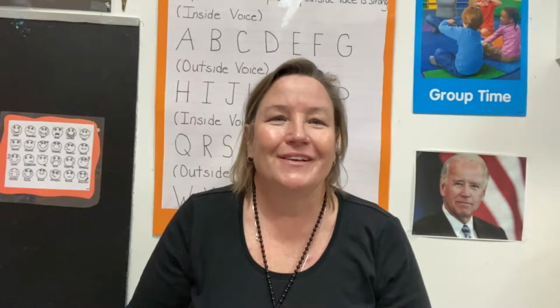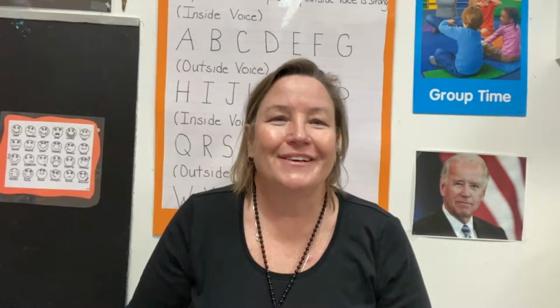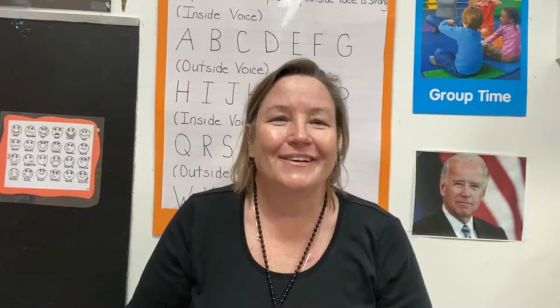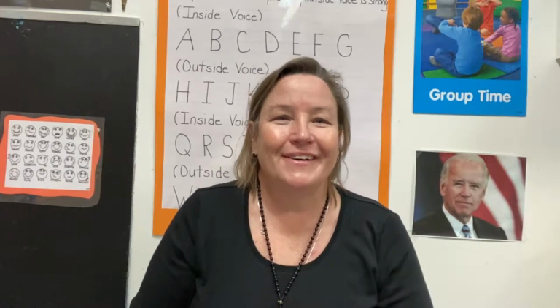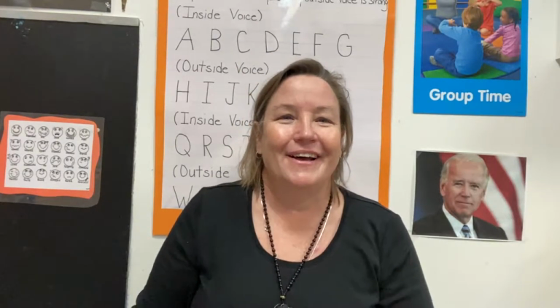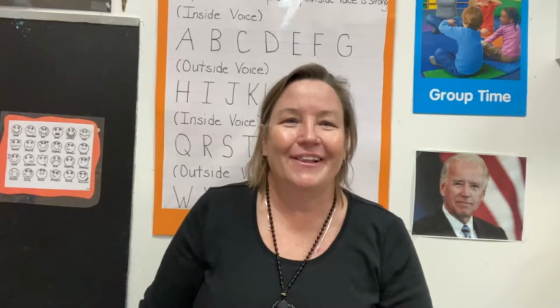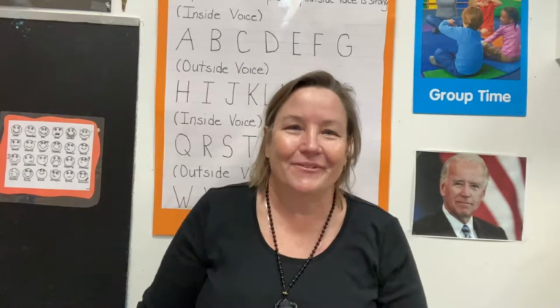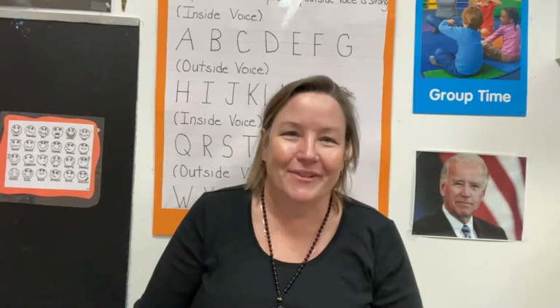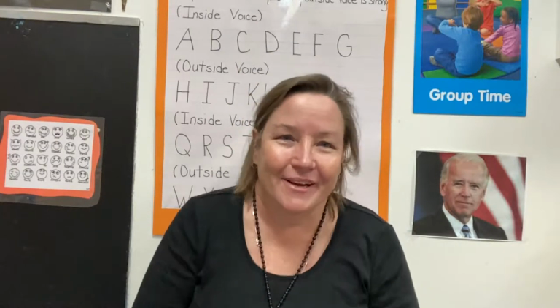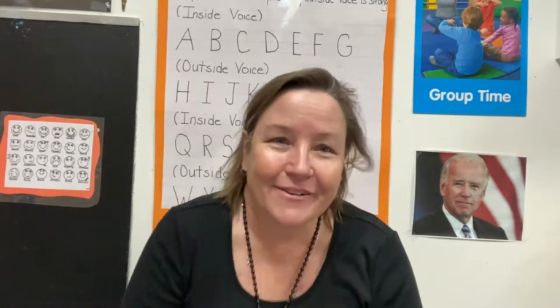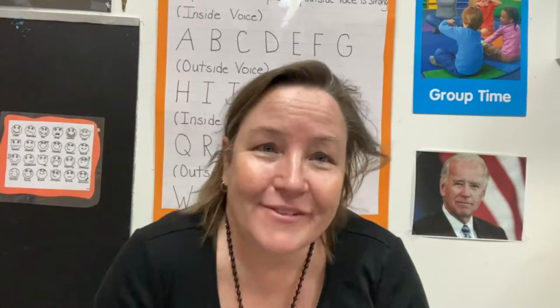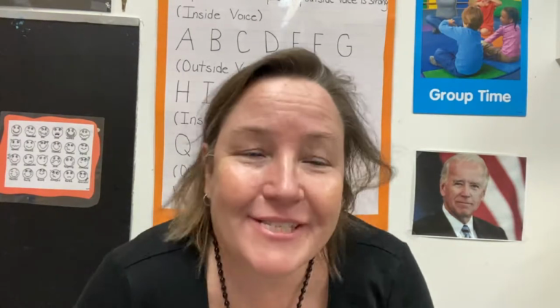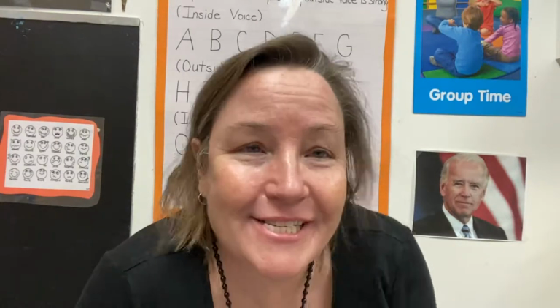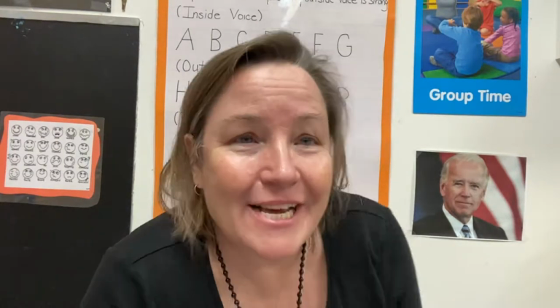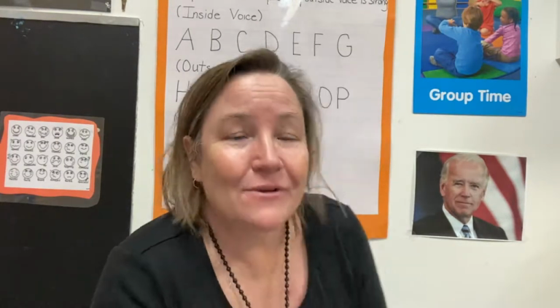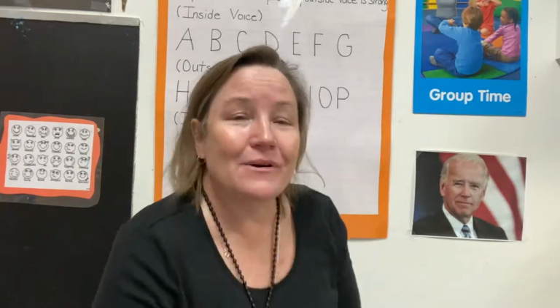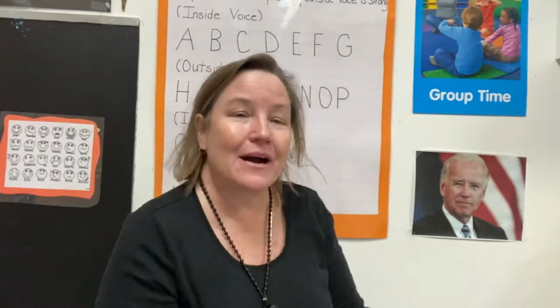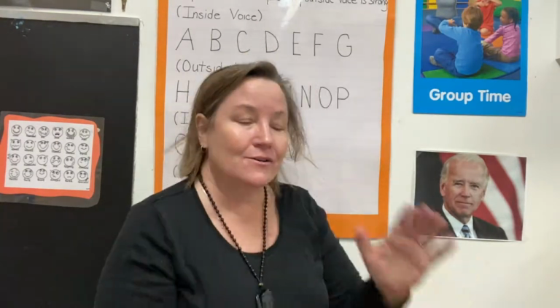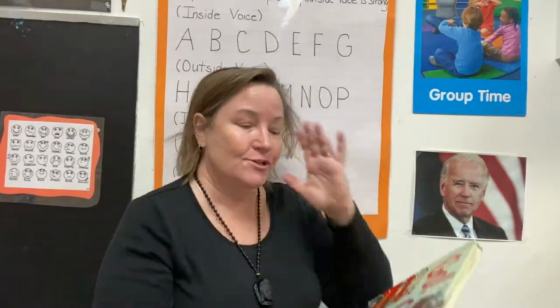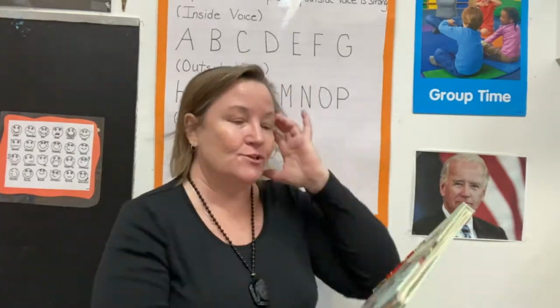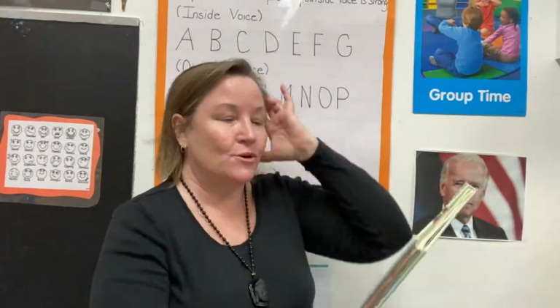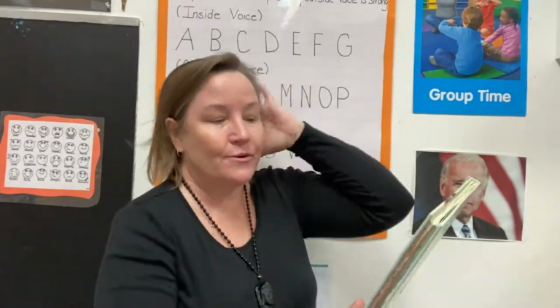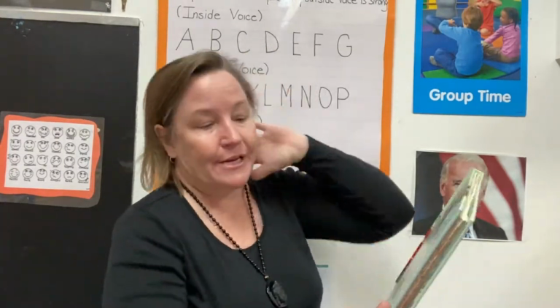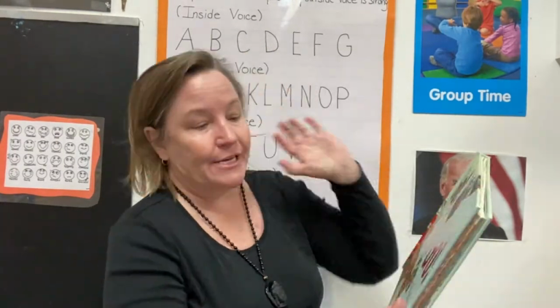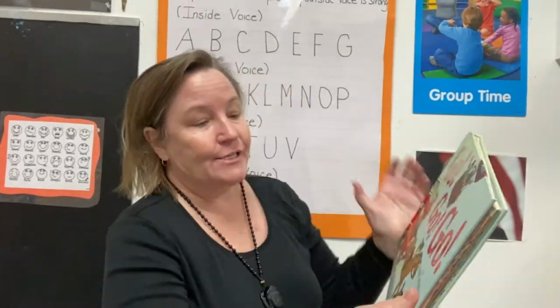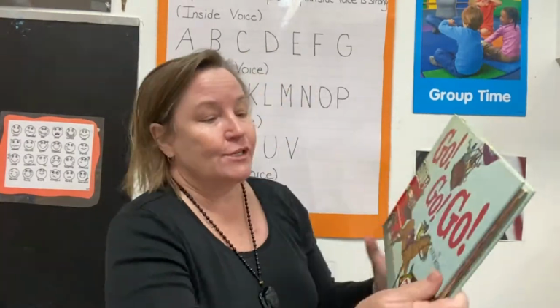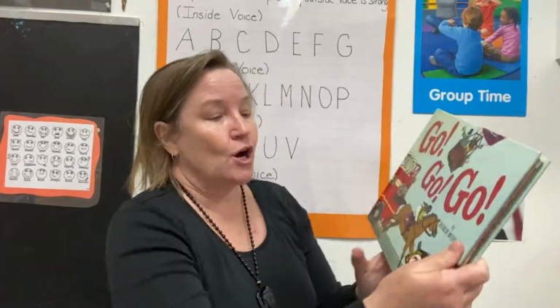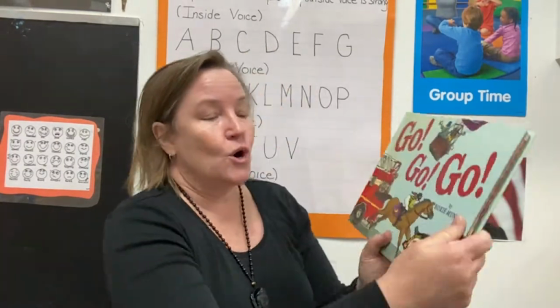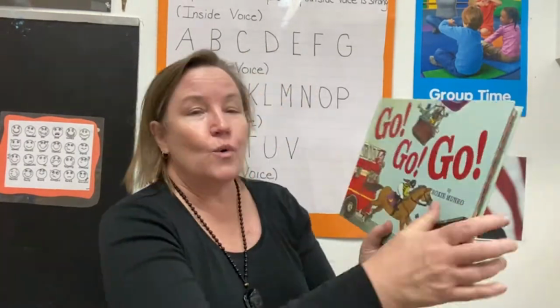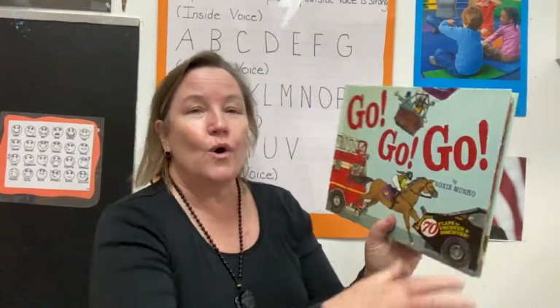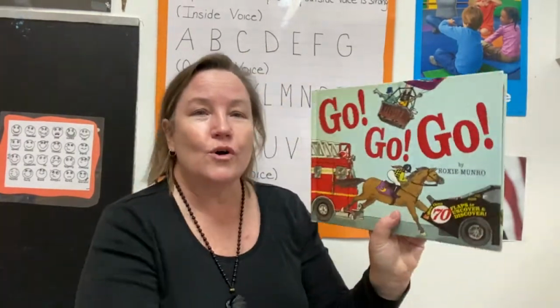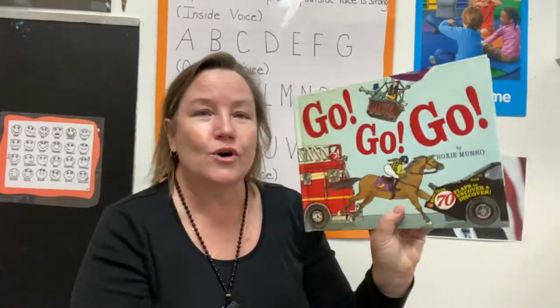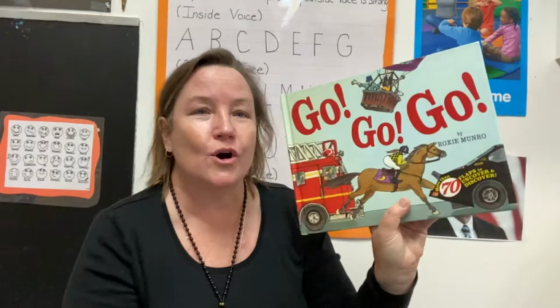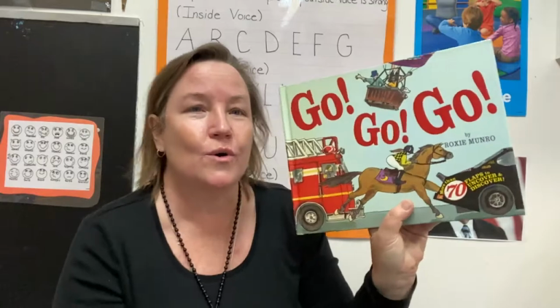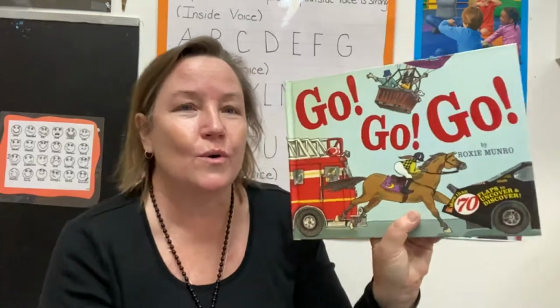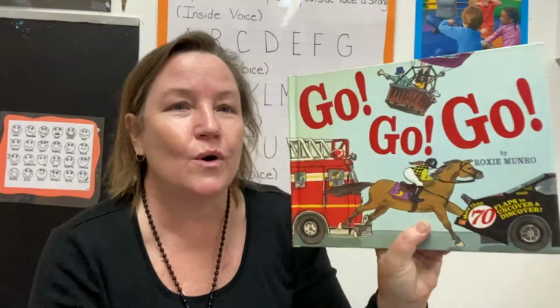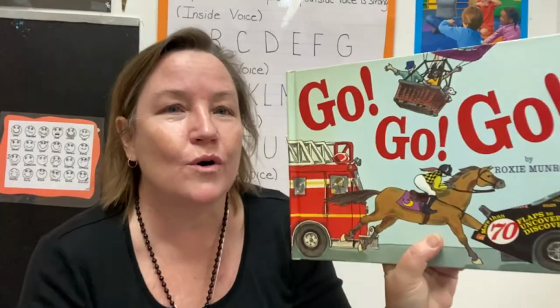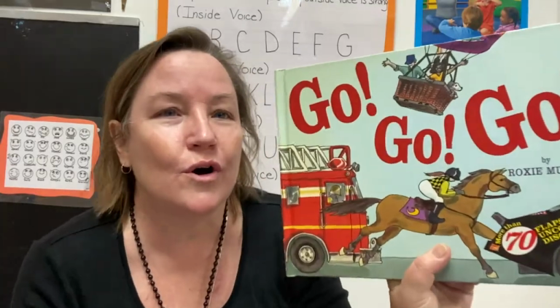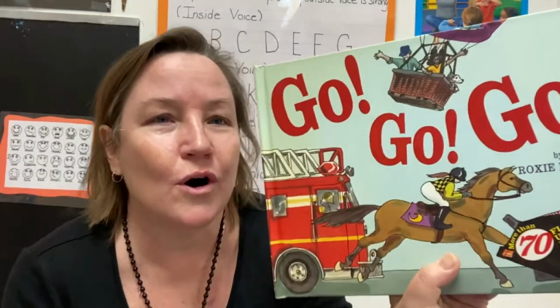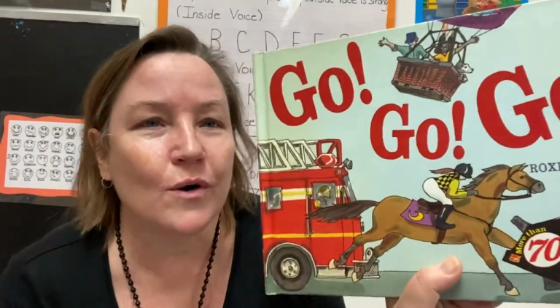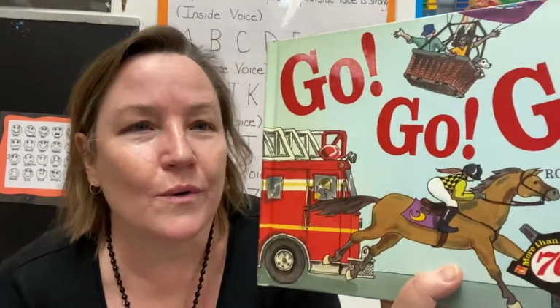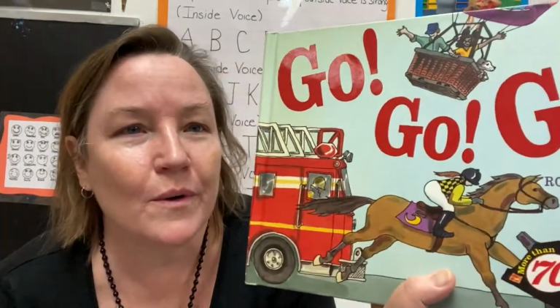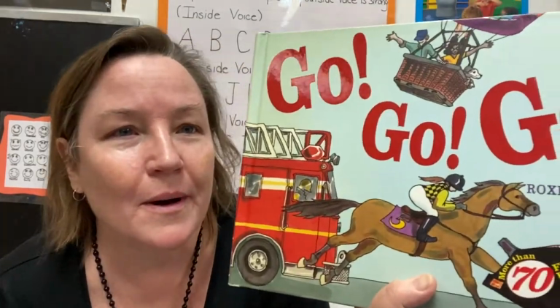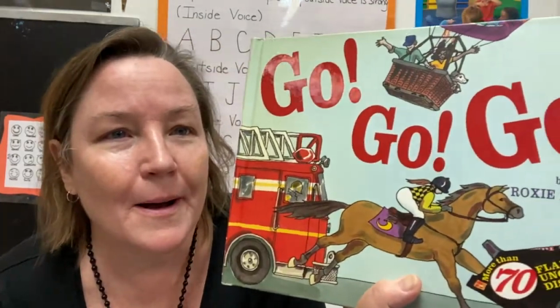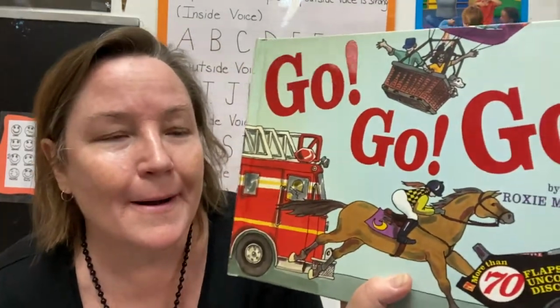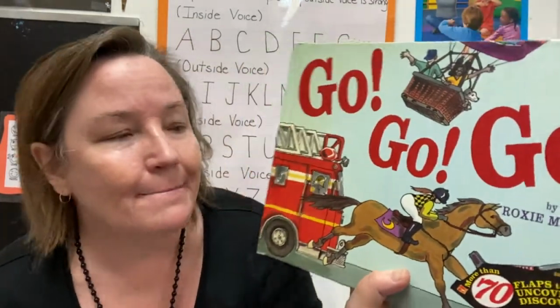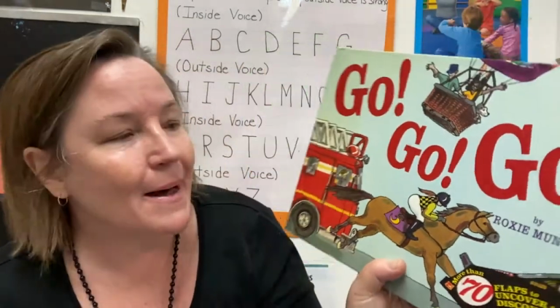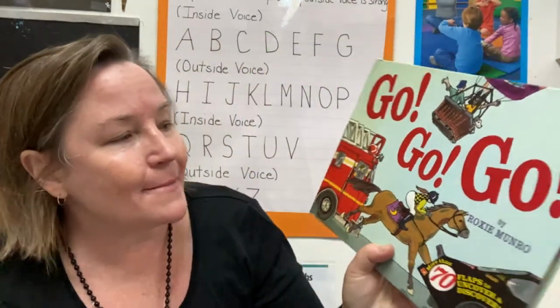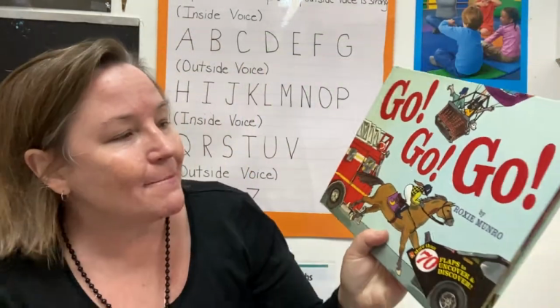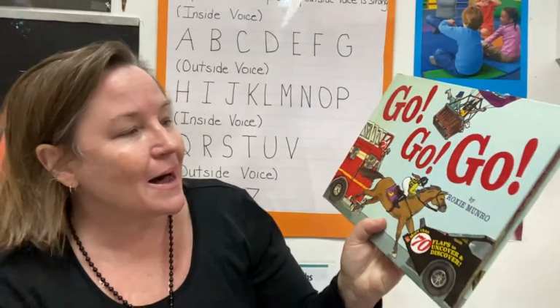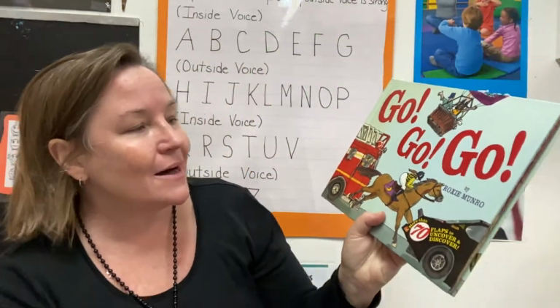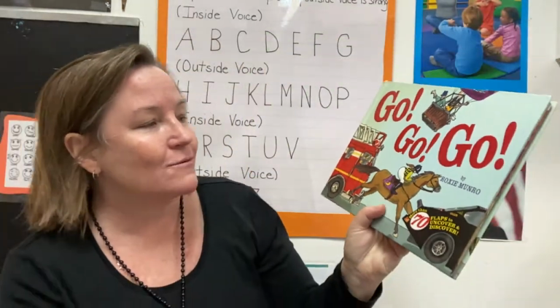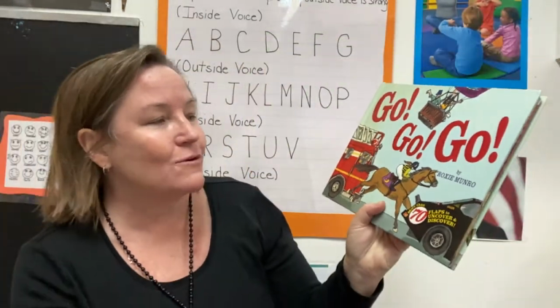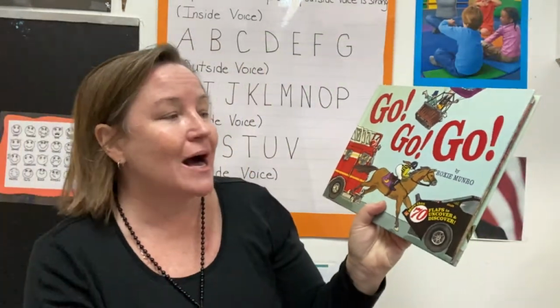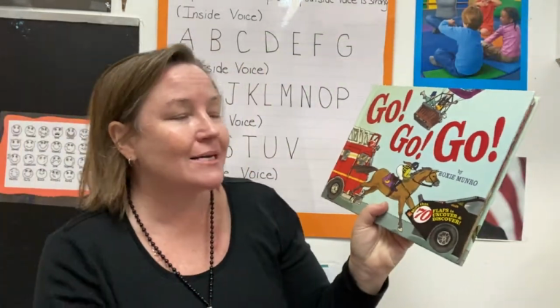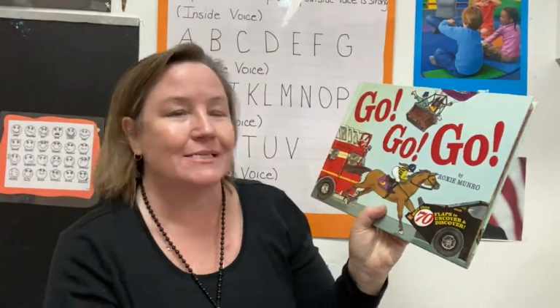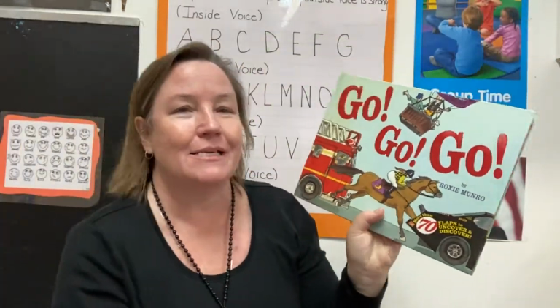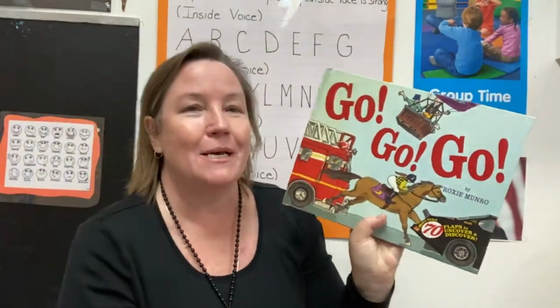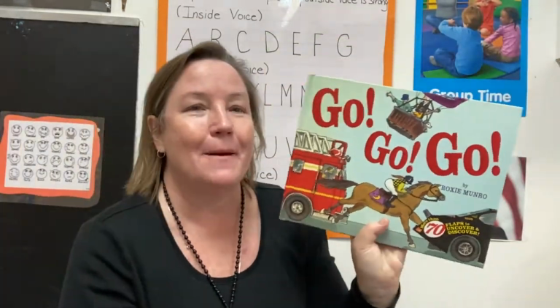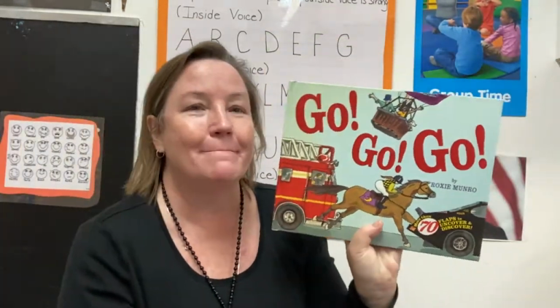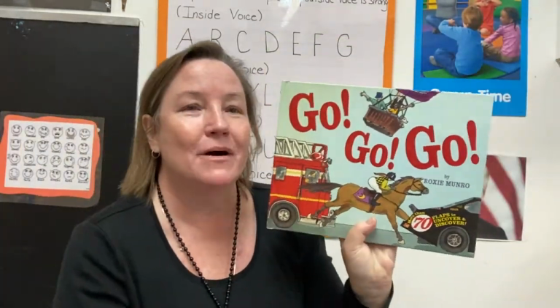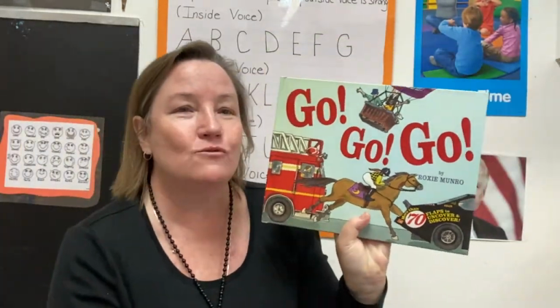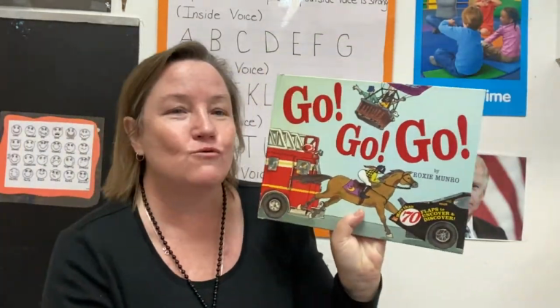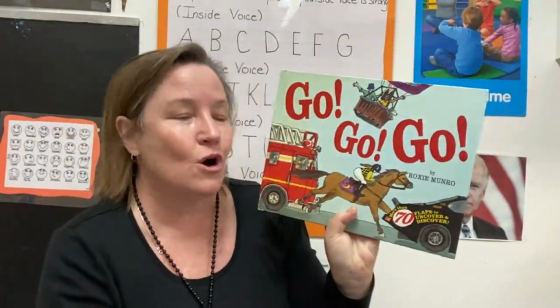Hello there. Today our story is Go, Go, Go by Roxy Monroe.